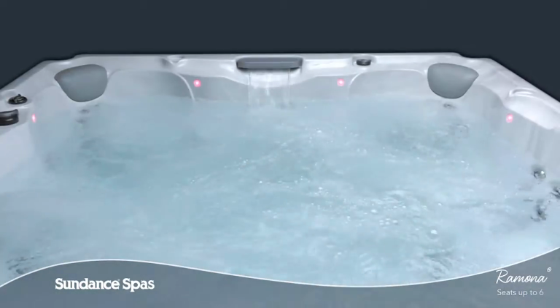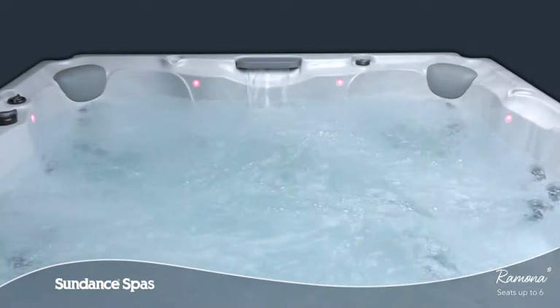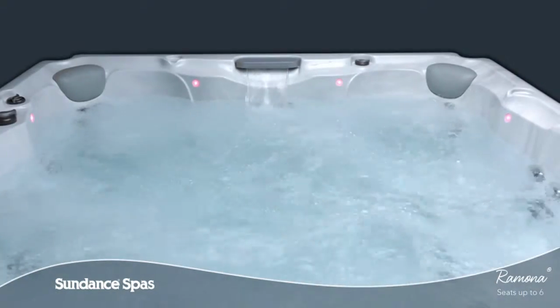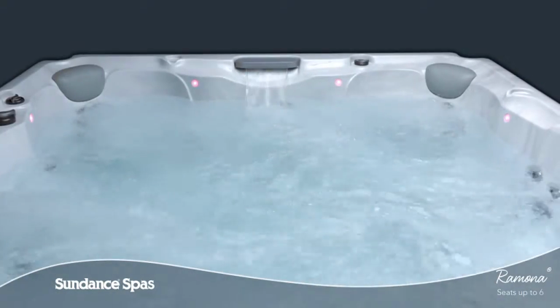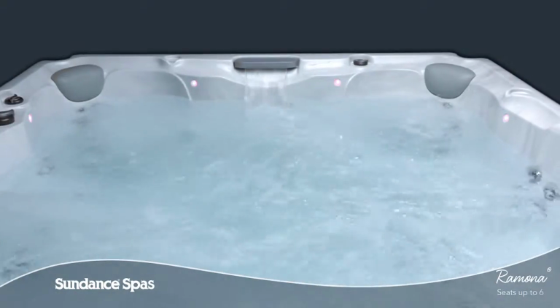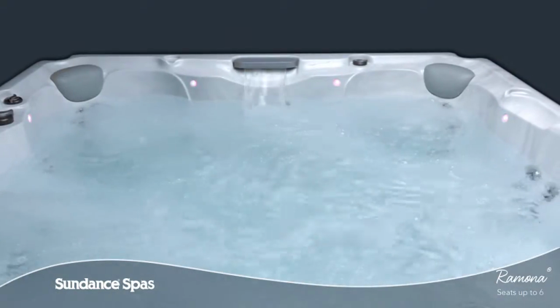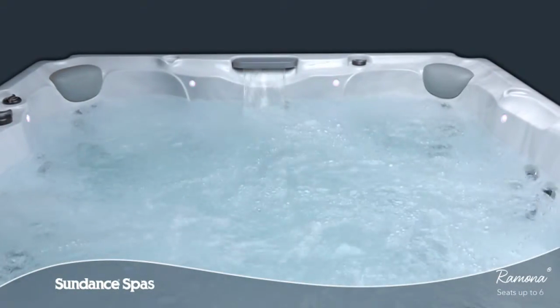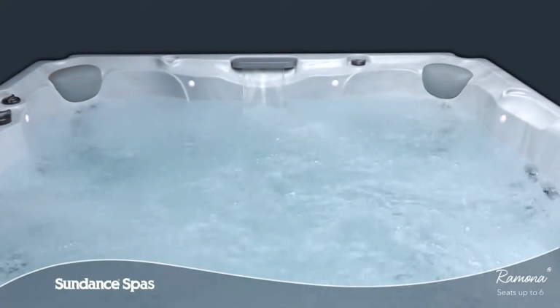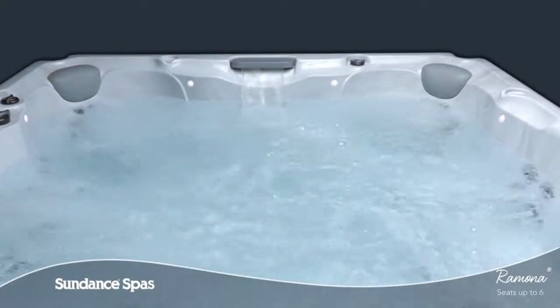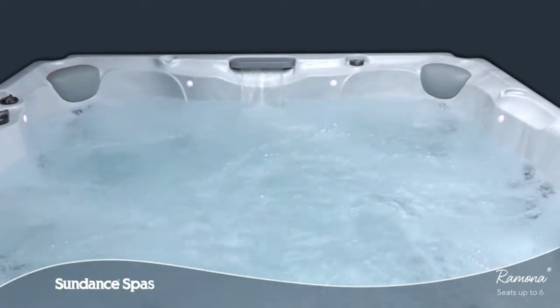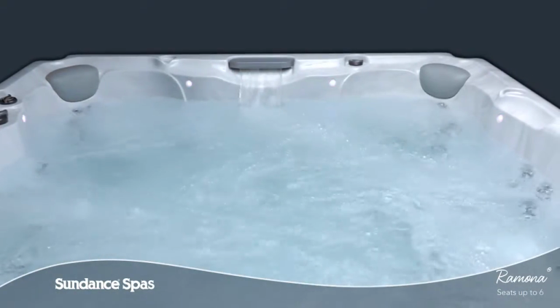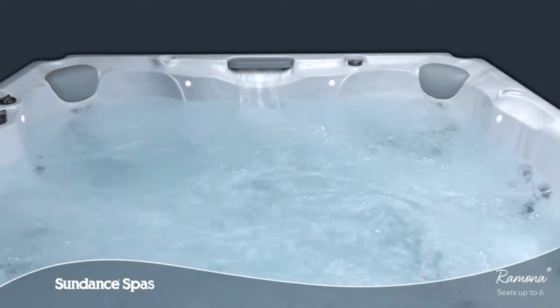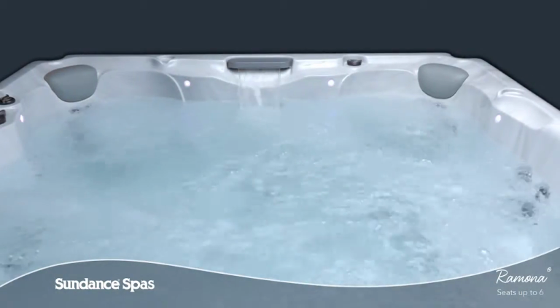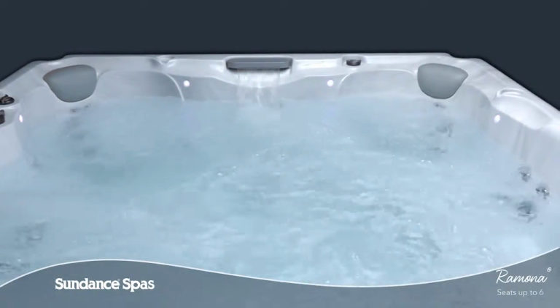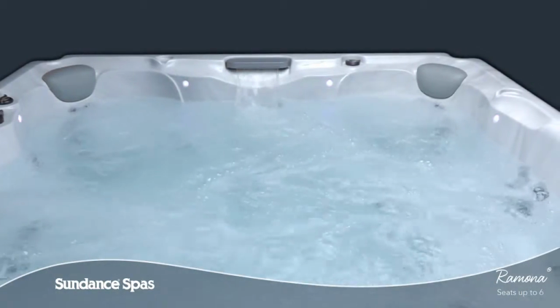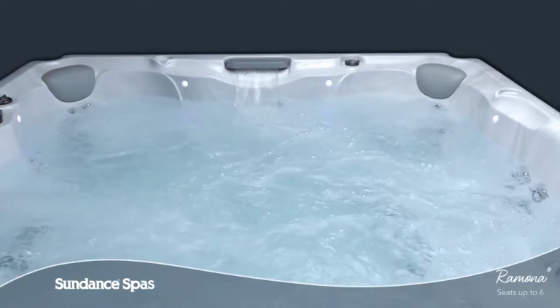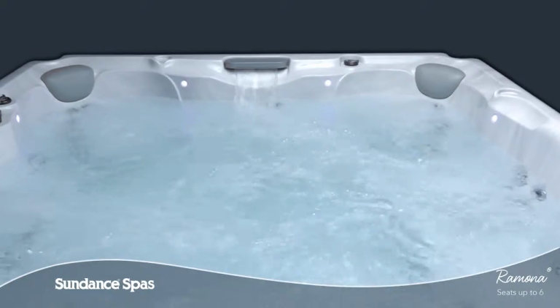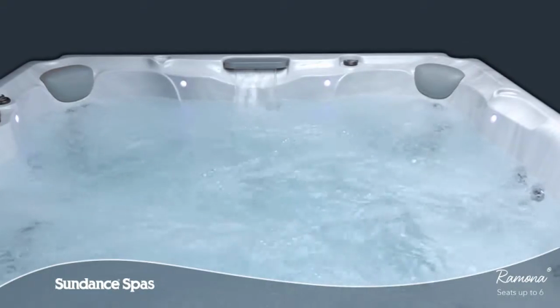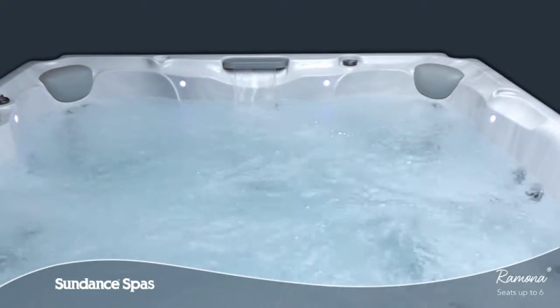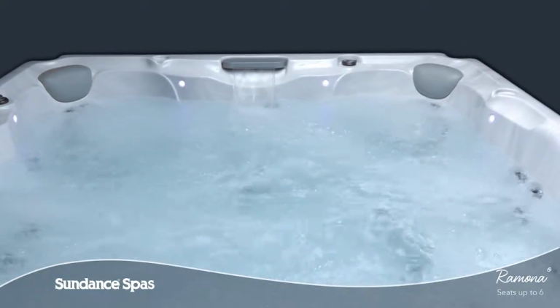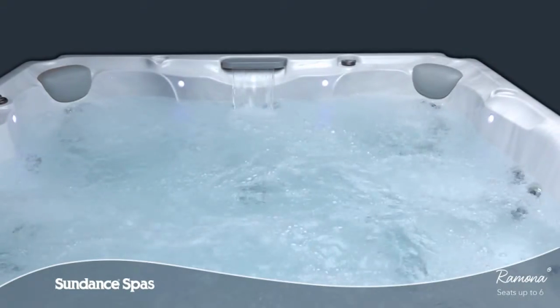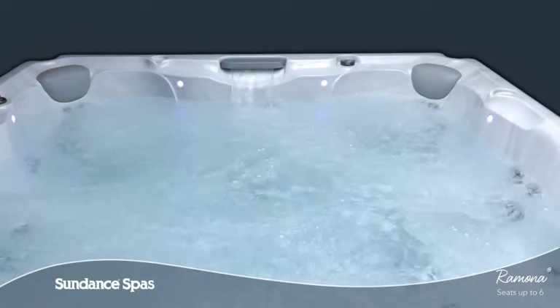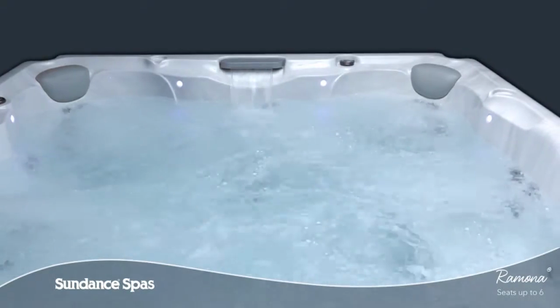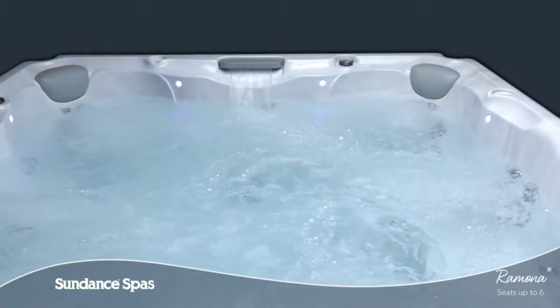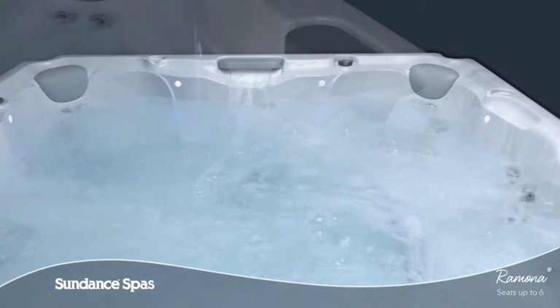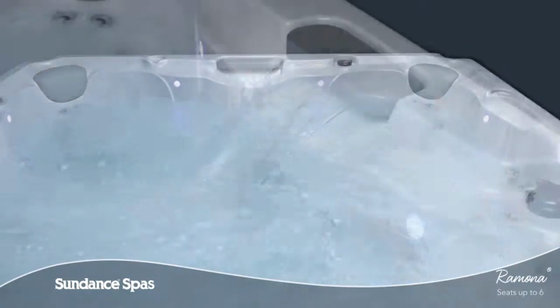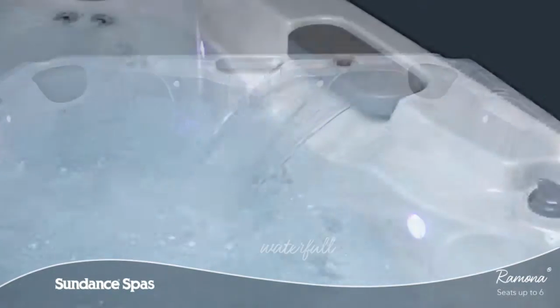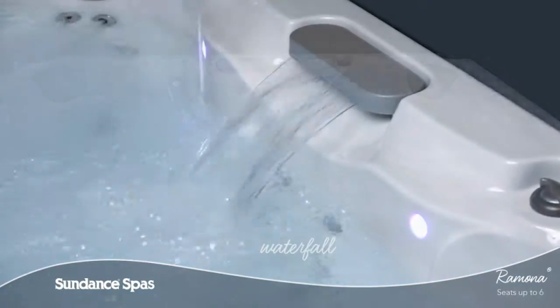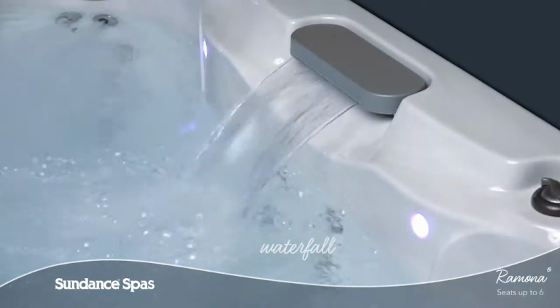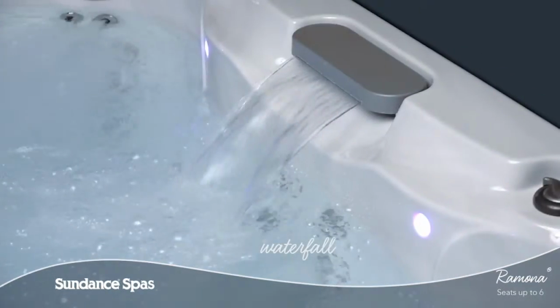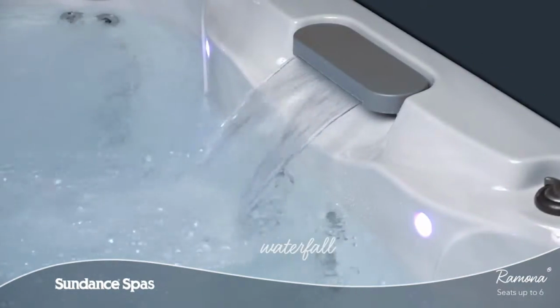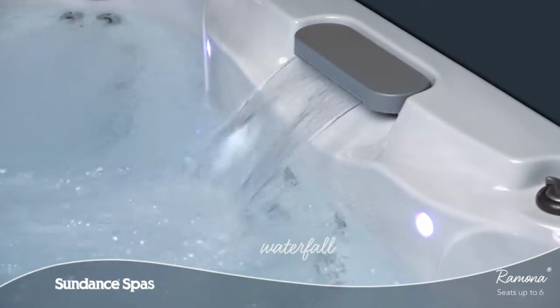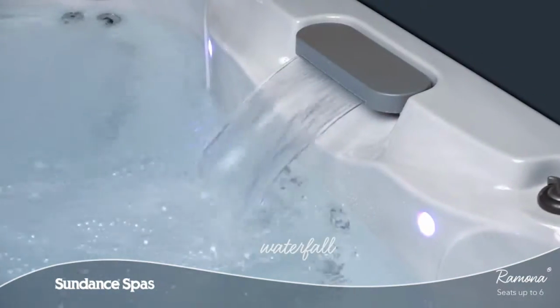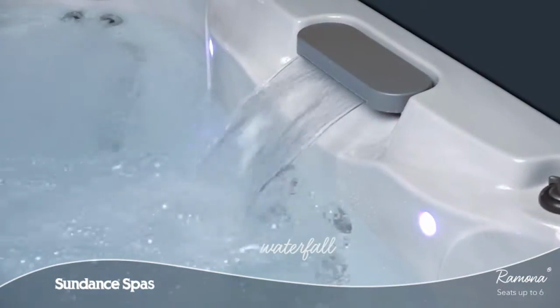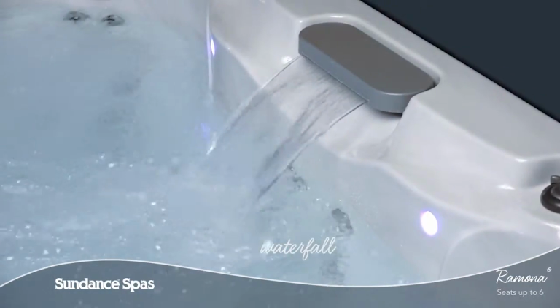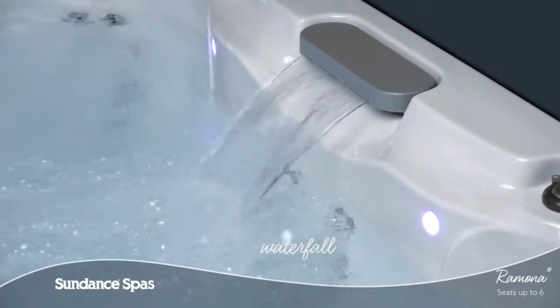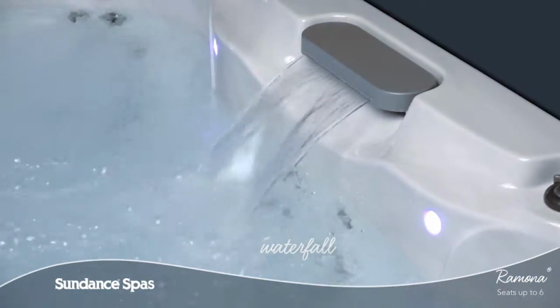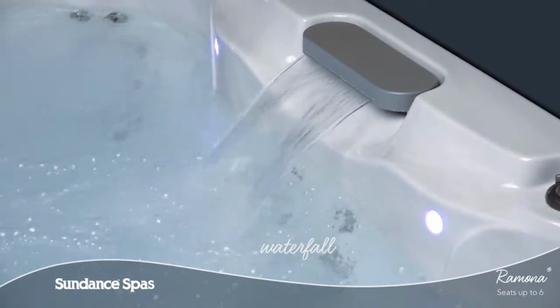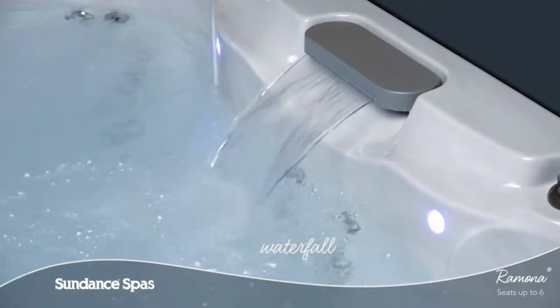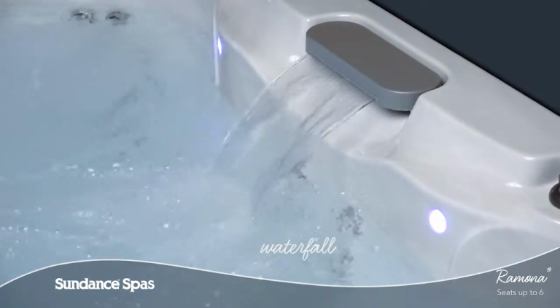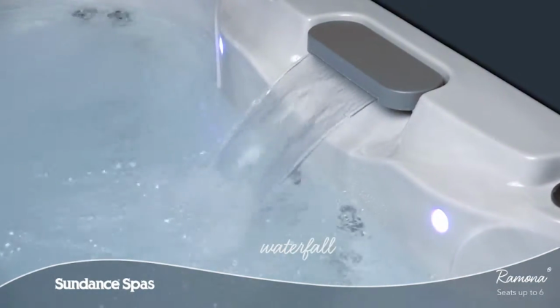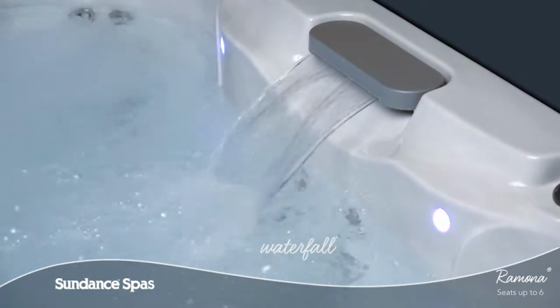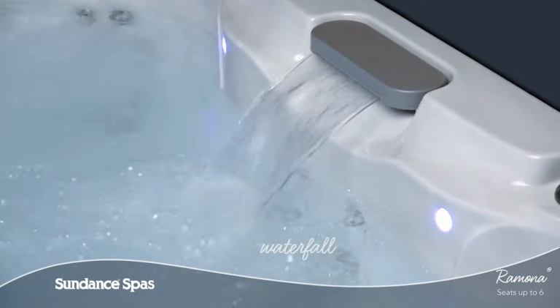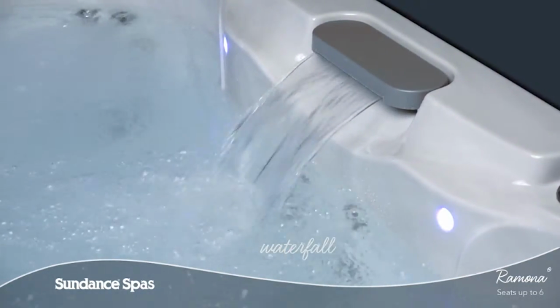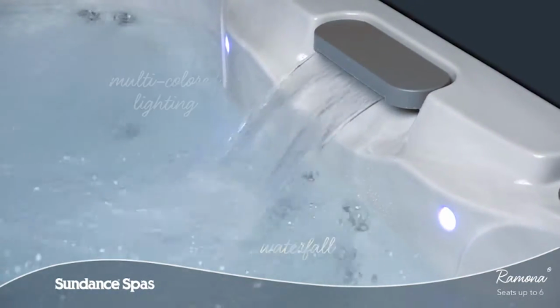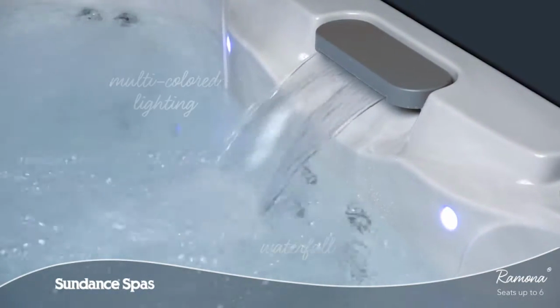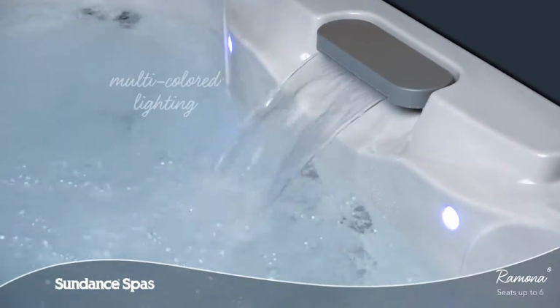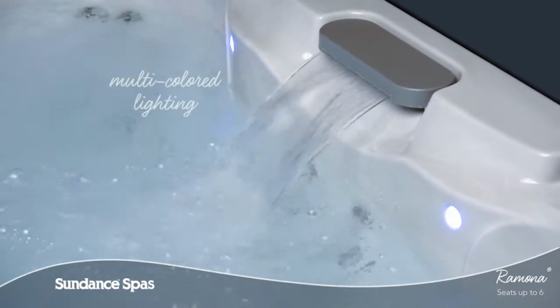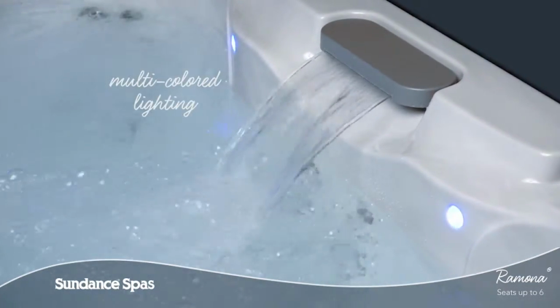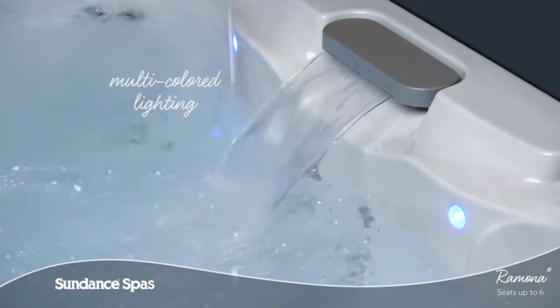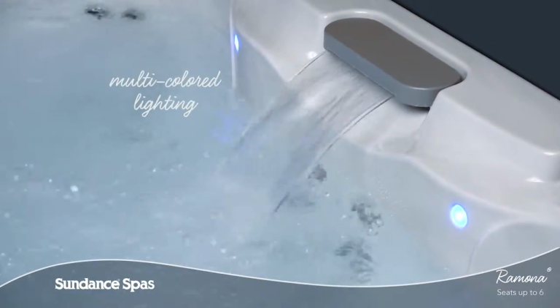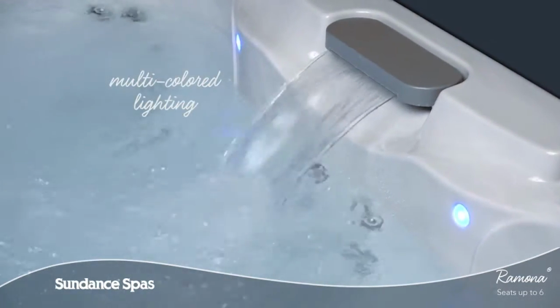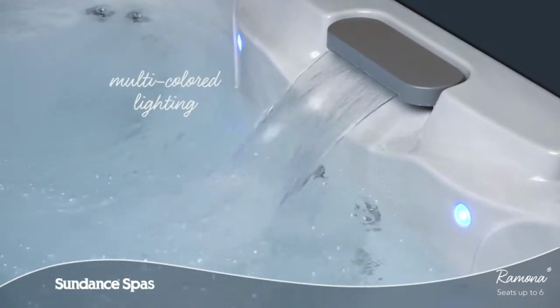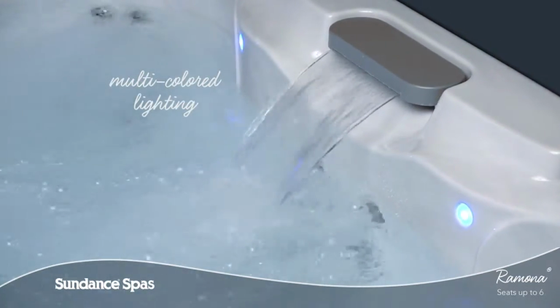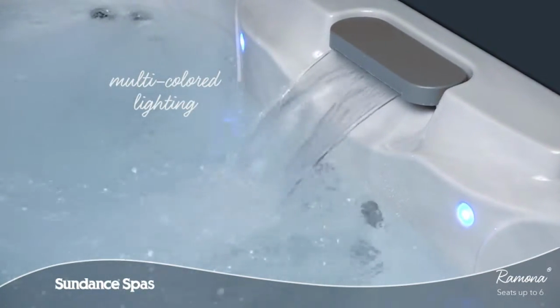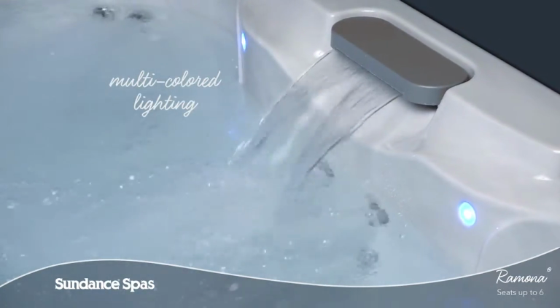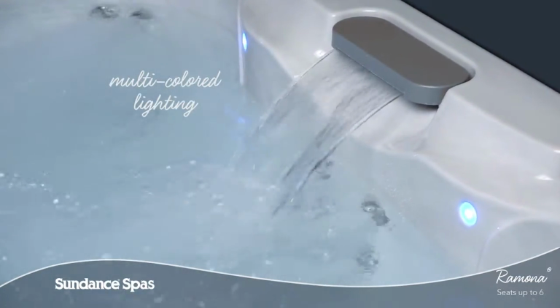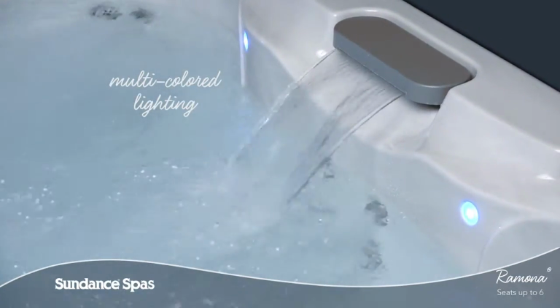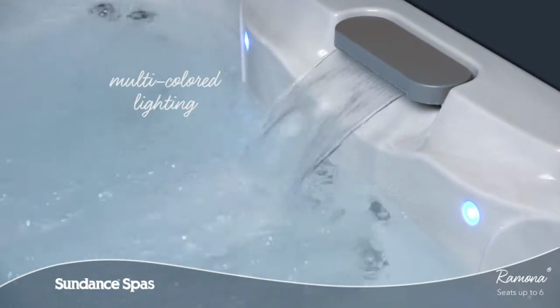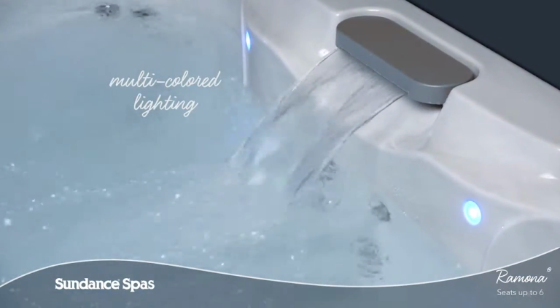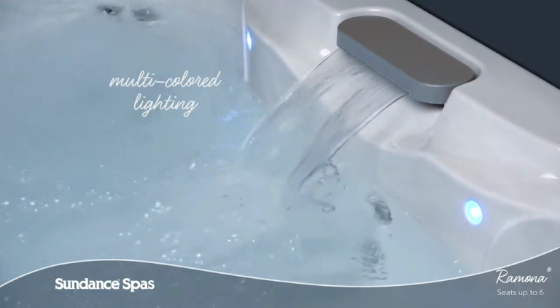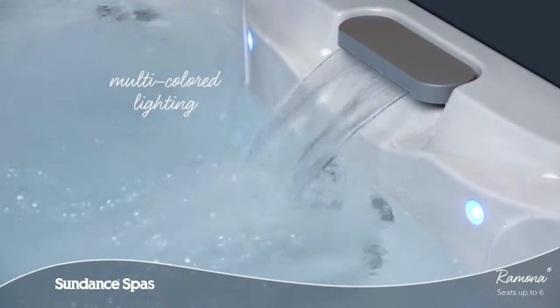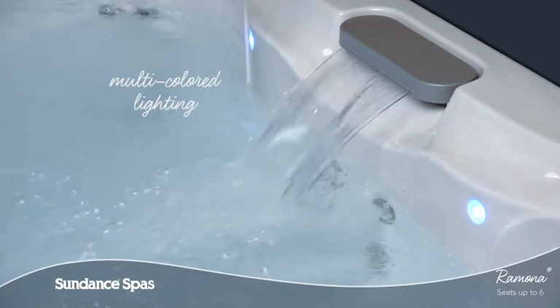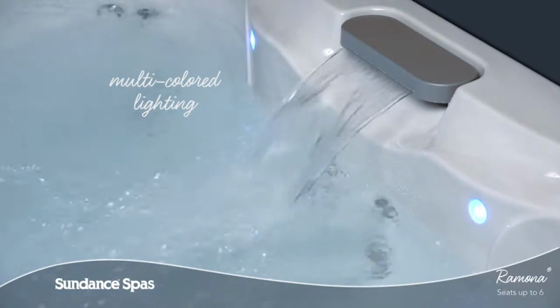A simplified LED control panel, waterfall and multicolored LED lighting make it easy to enjoy your spa.